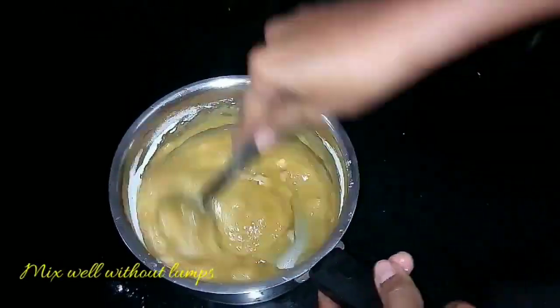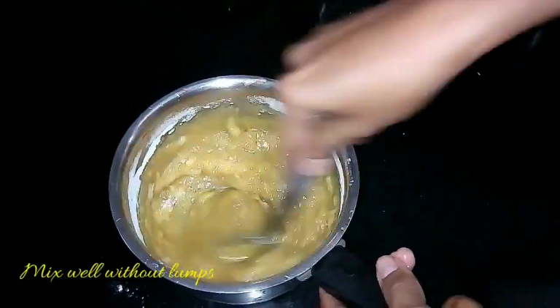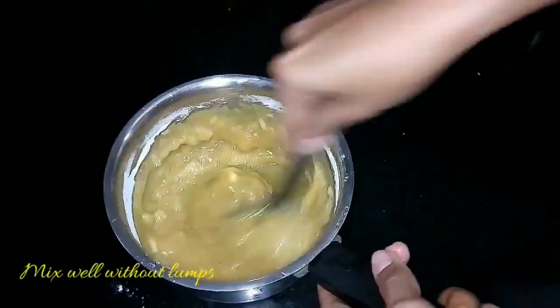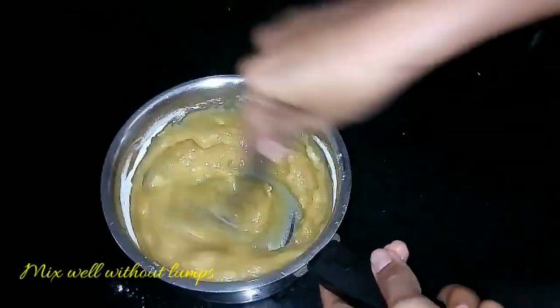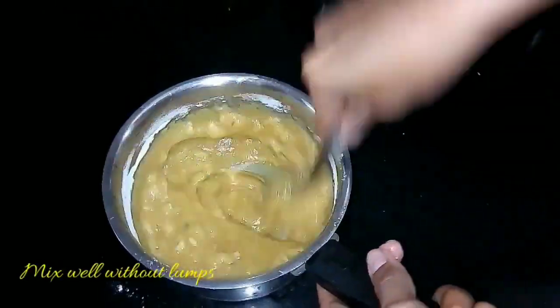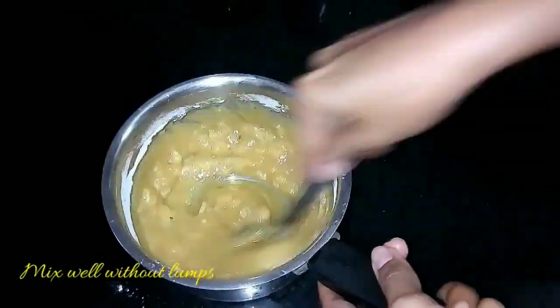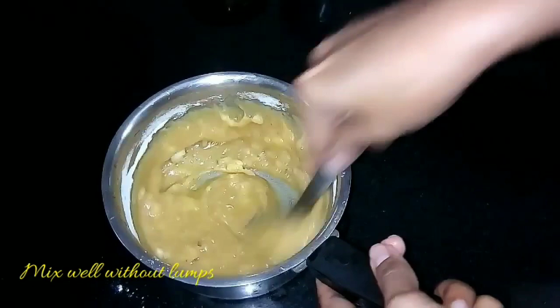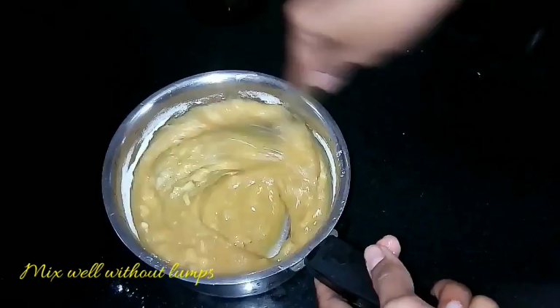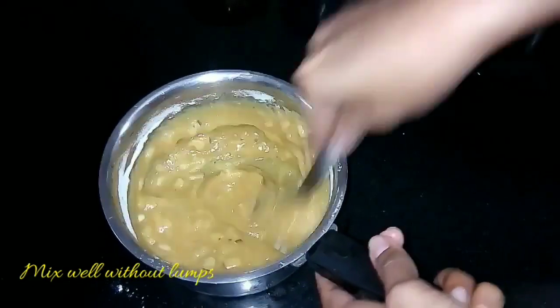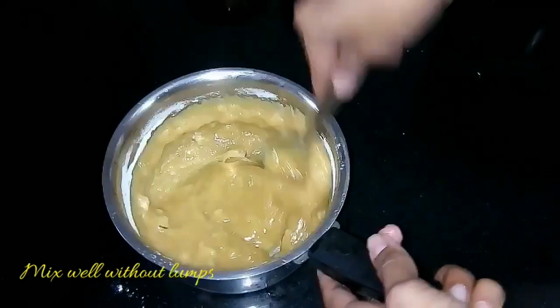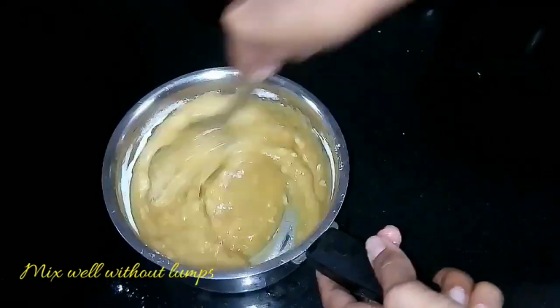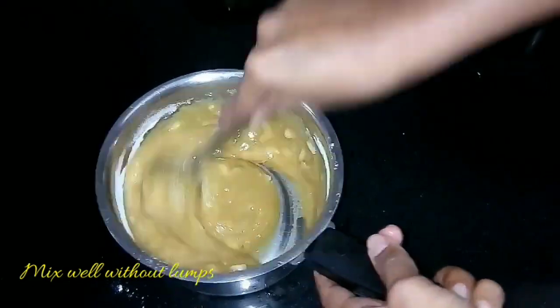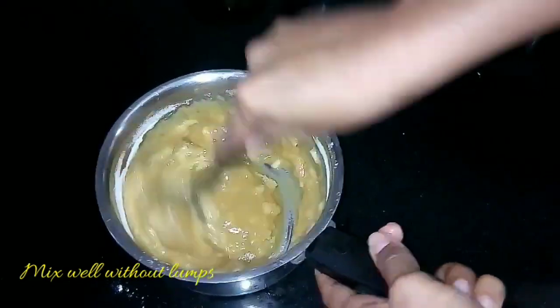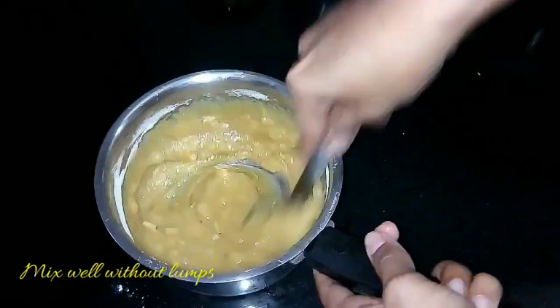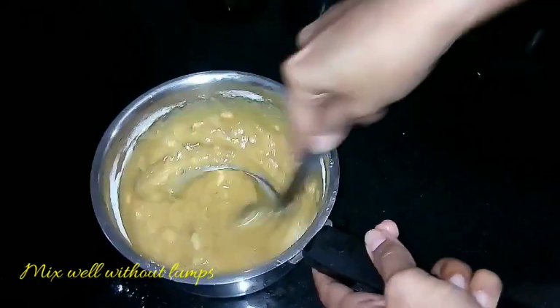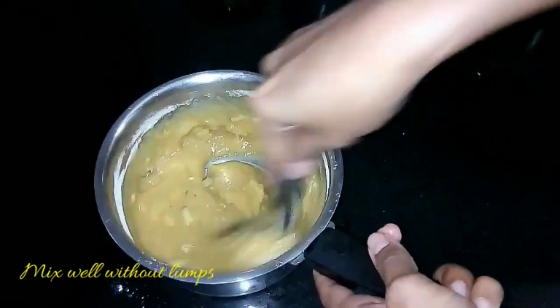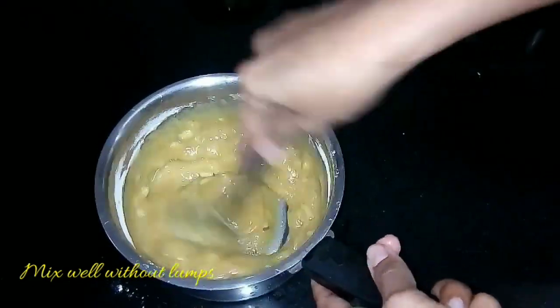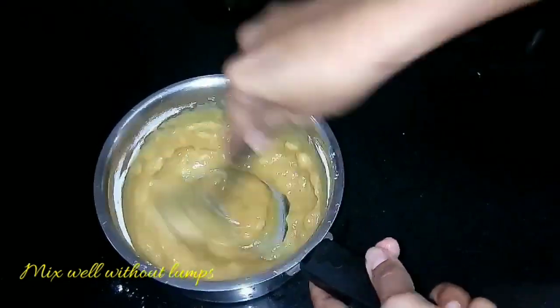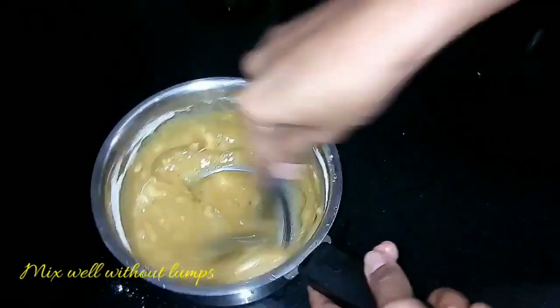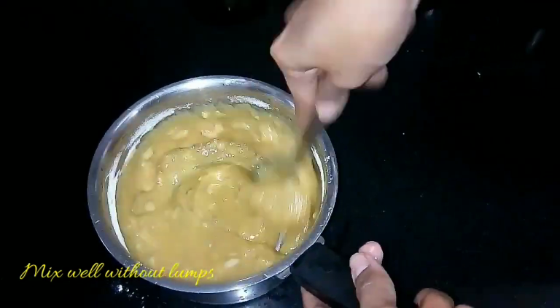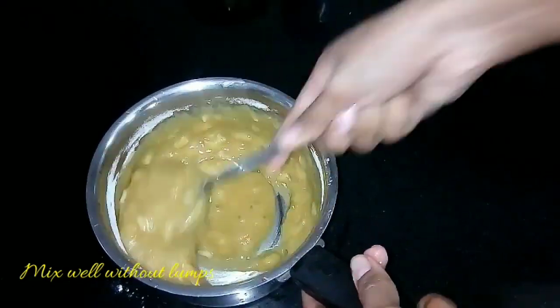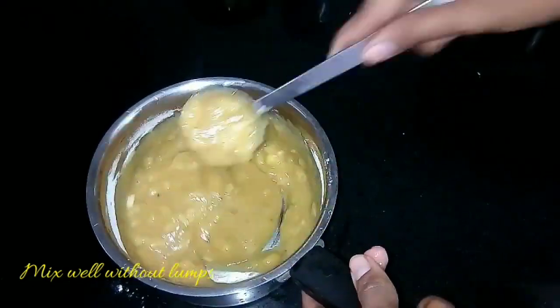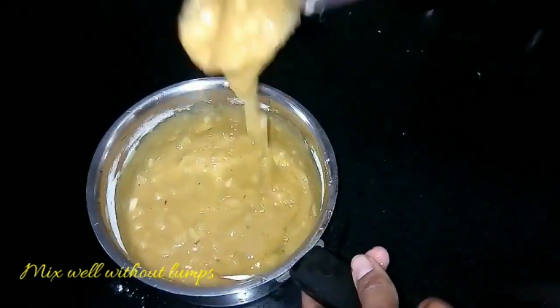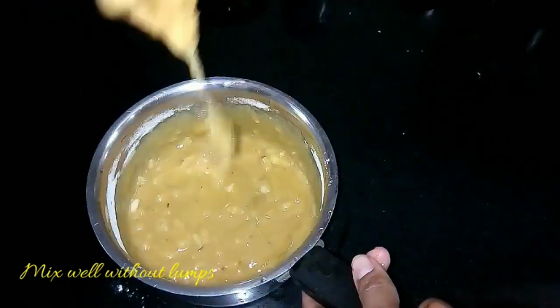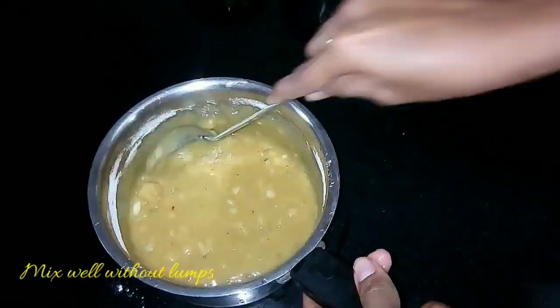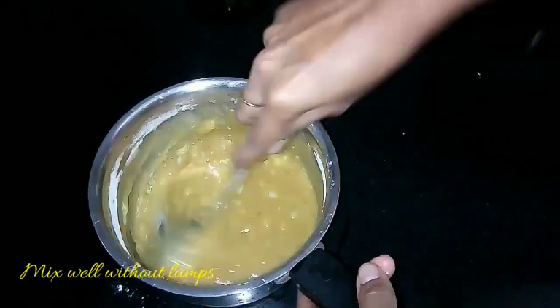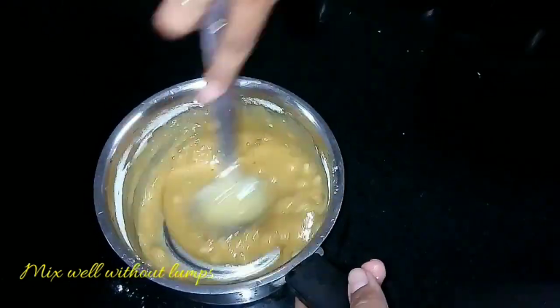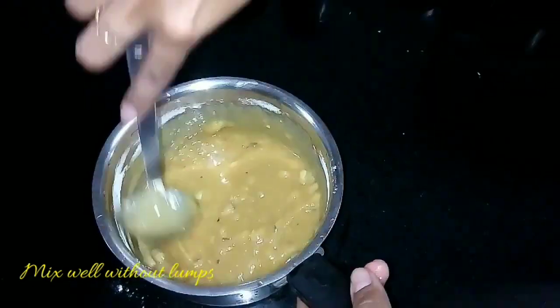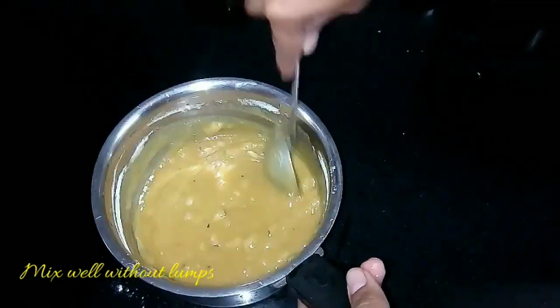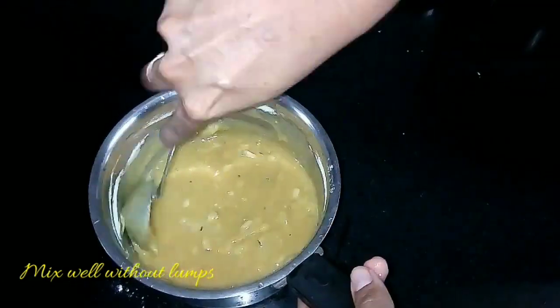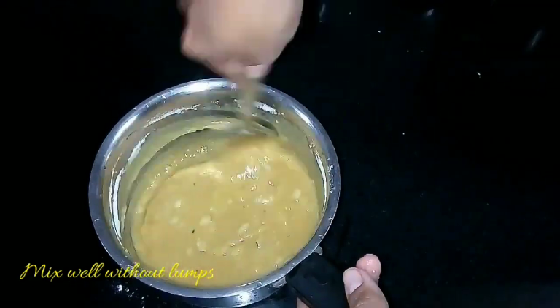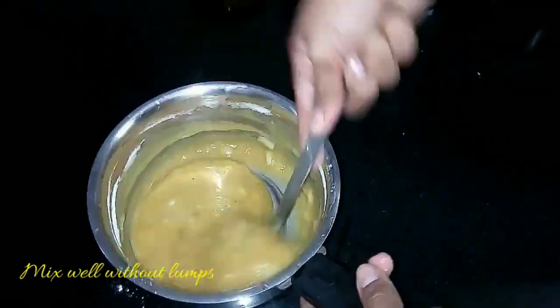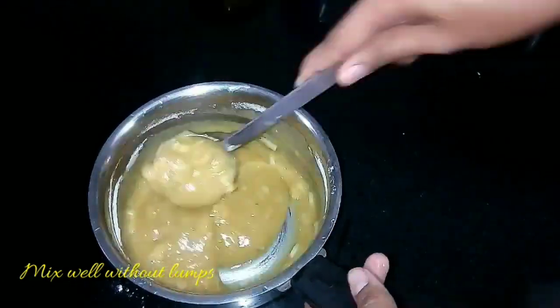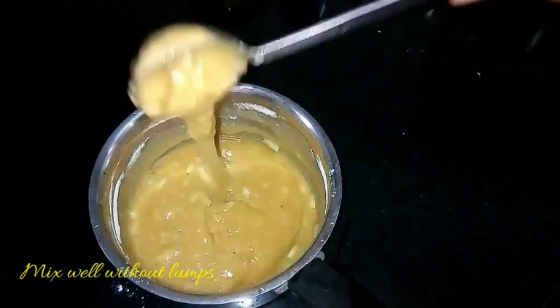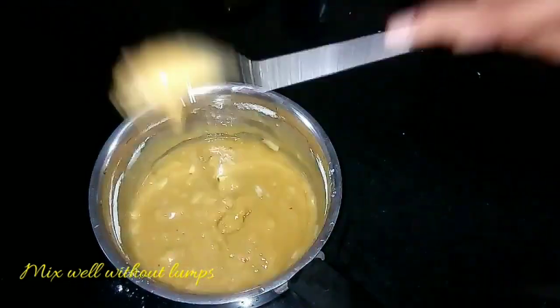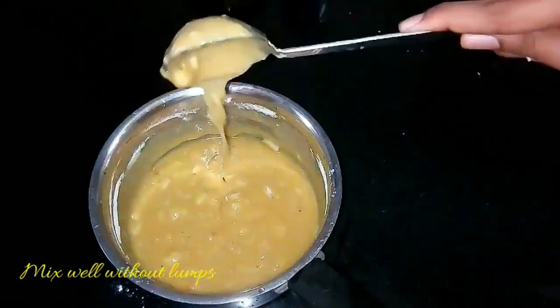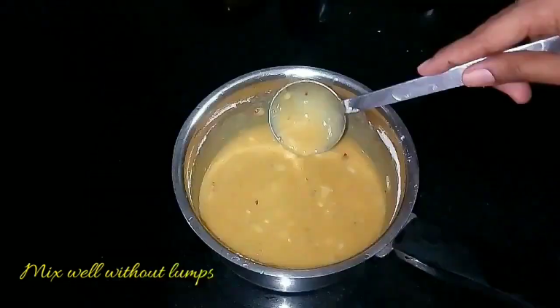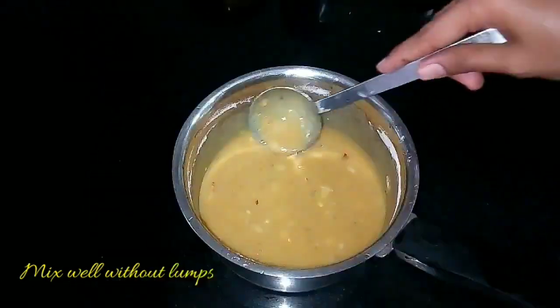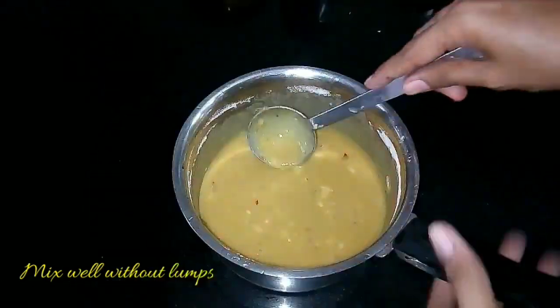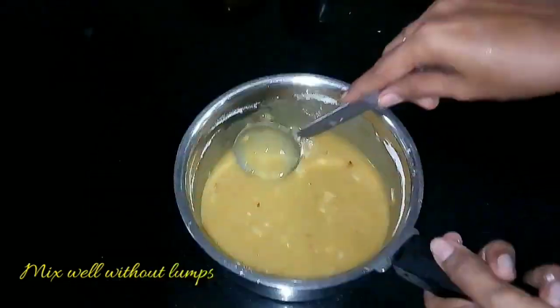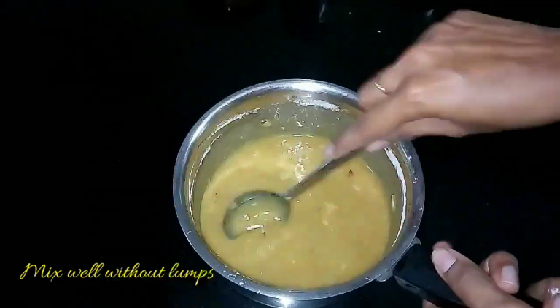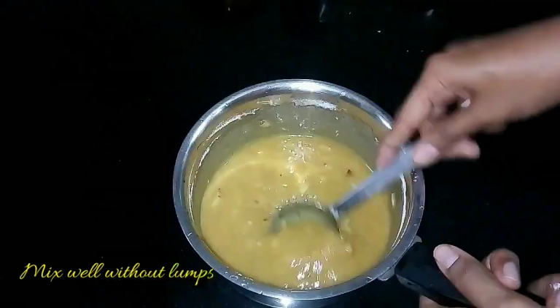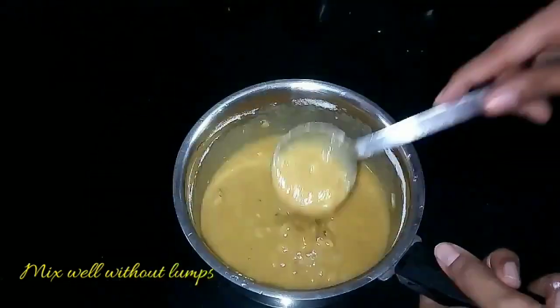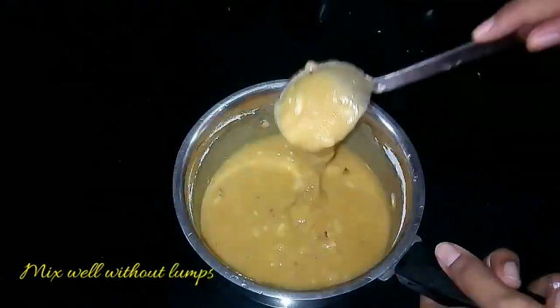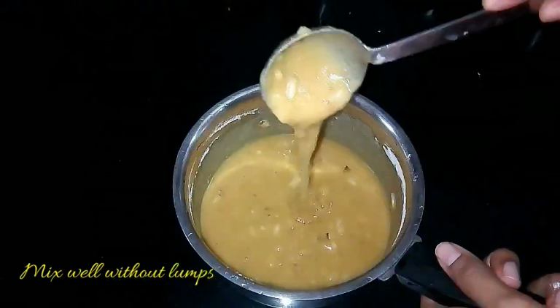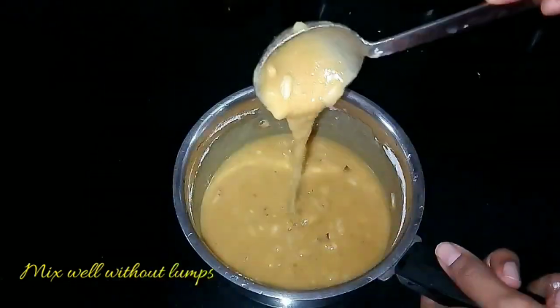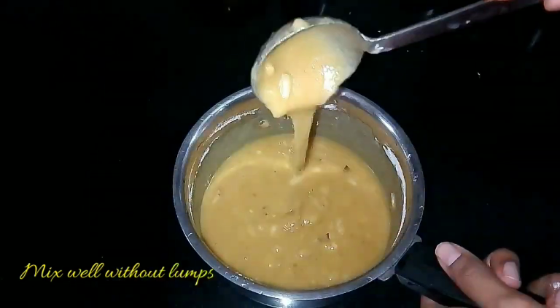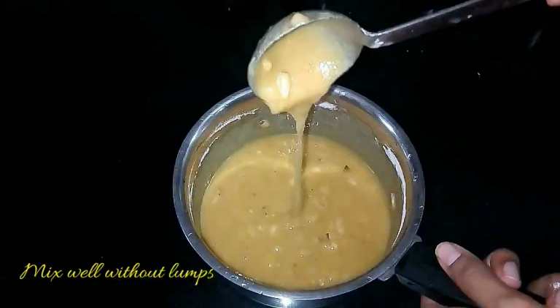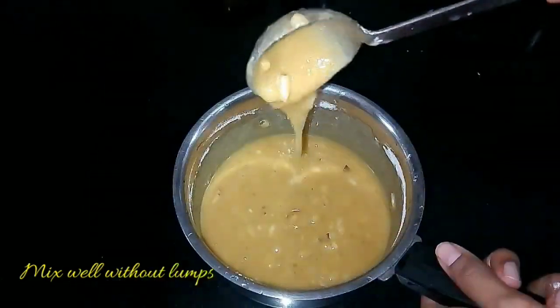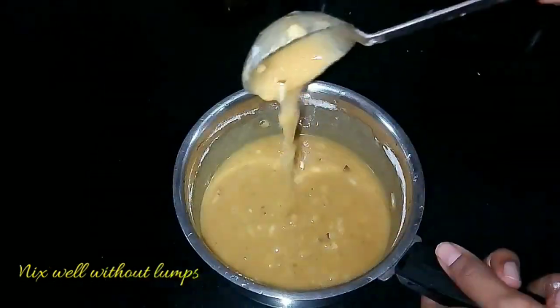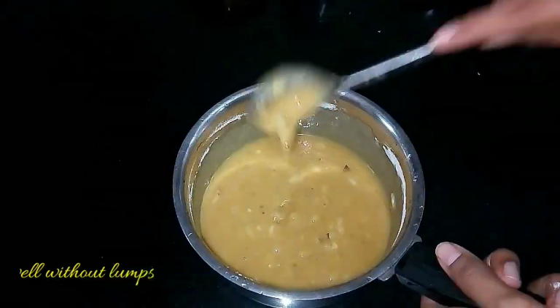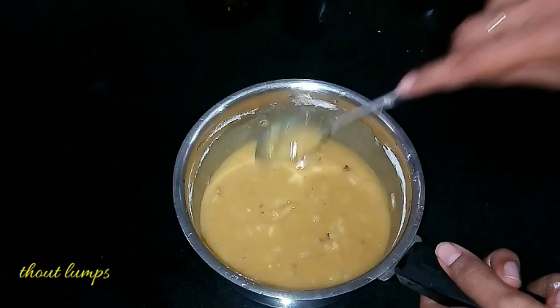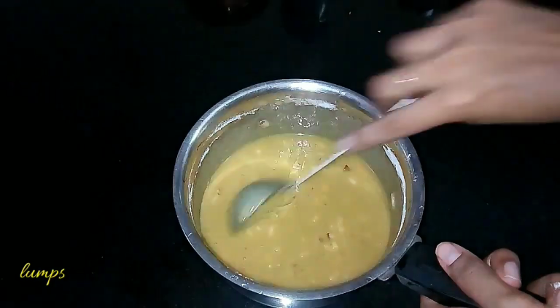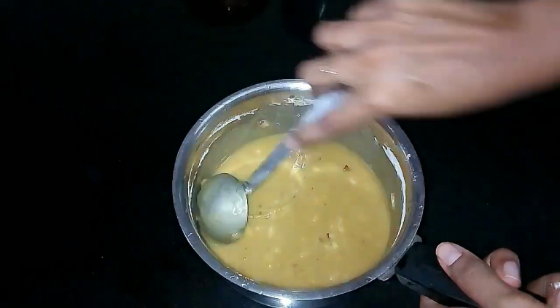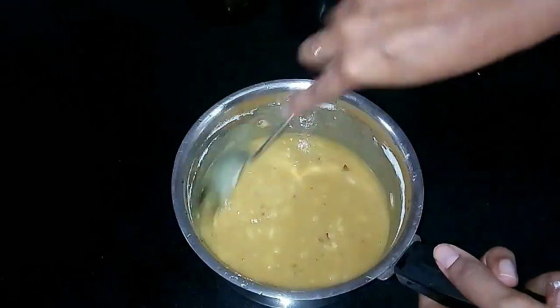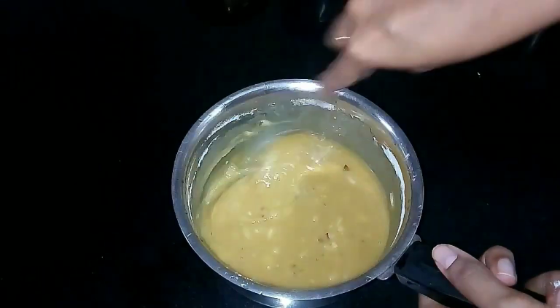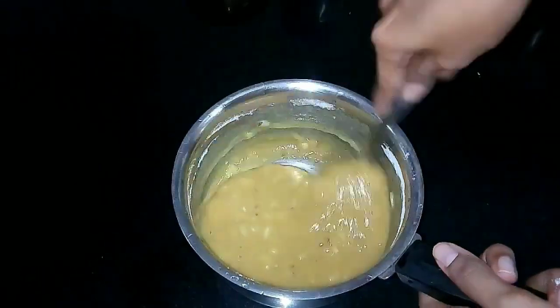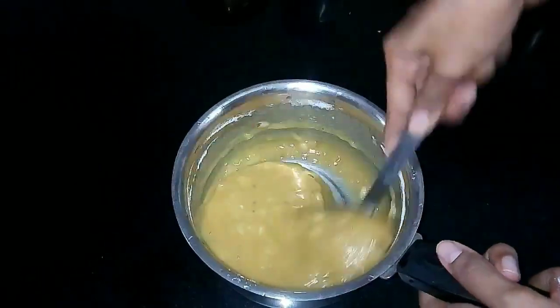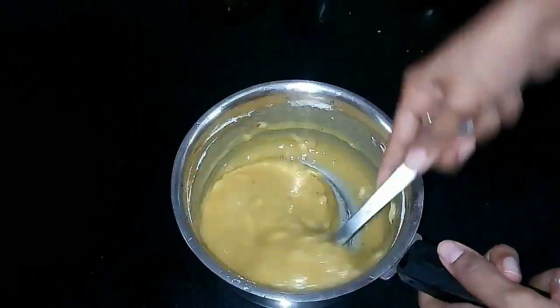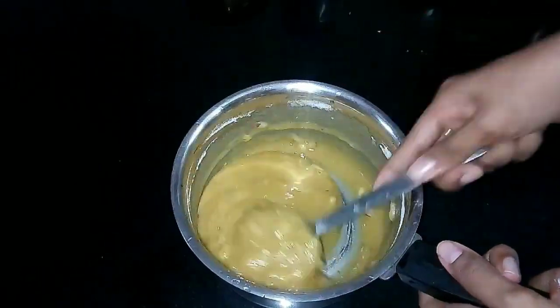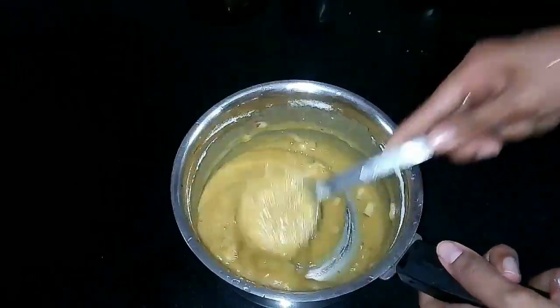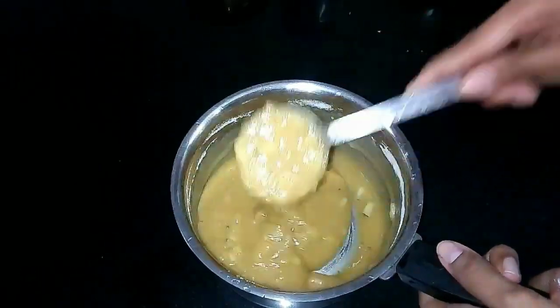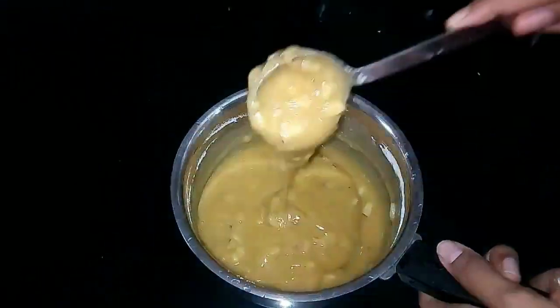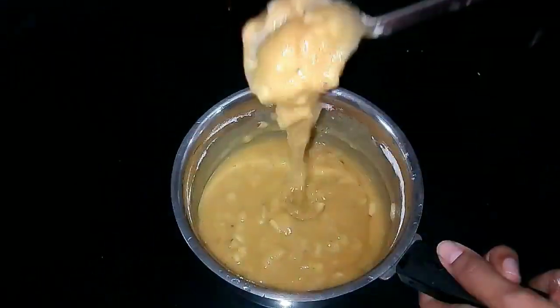Finally add the rice flour and make the batter — do not form any lumps. It should be a smooth batter and the consistency should be slightly thicker than dosa batter consistency.